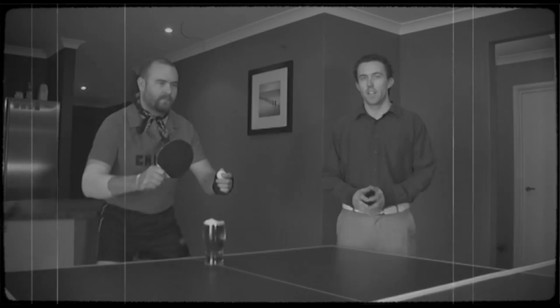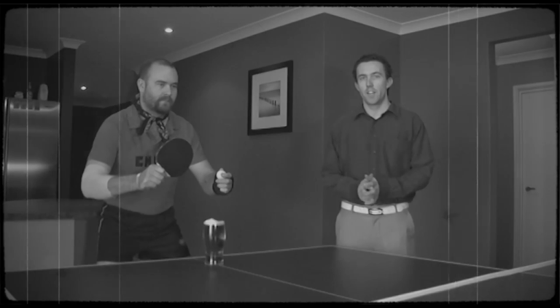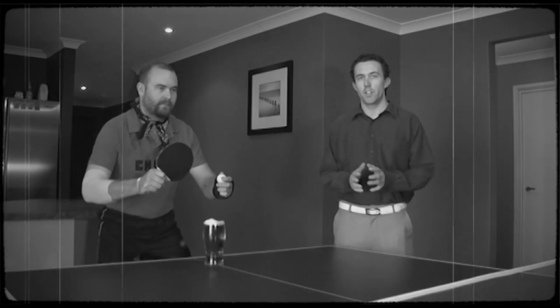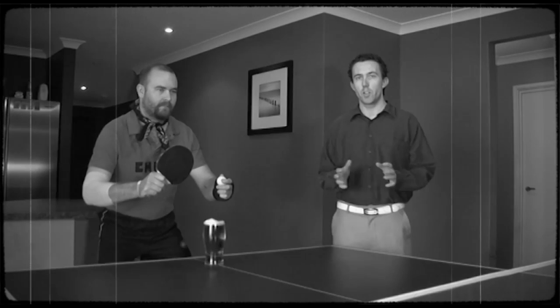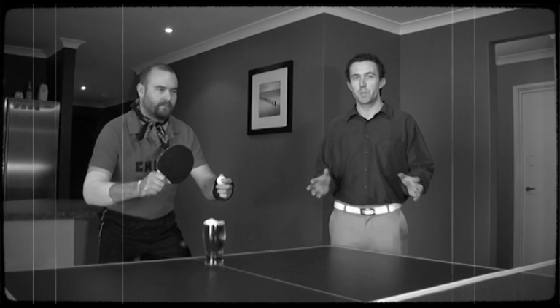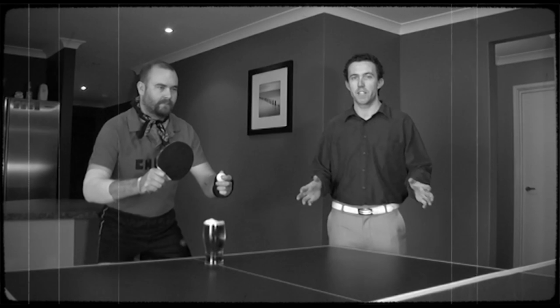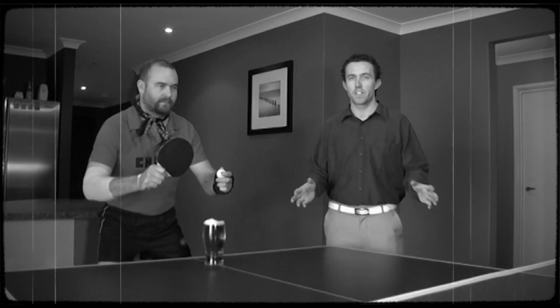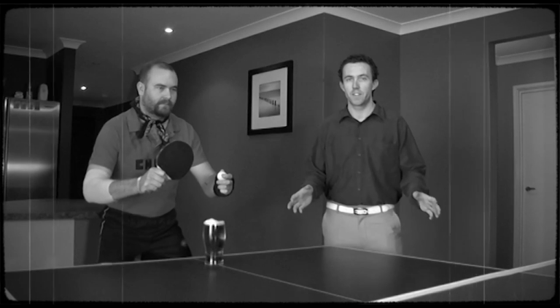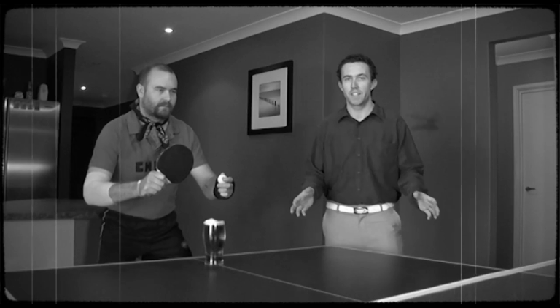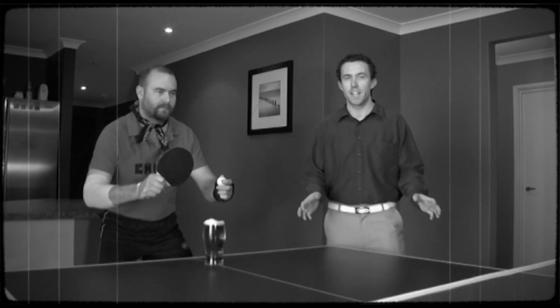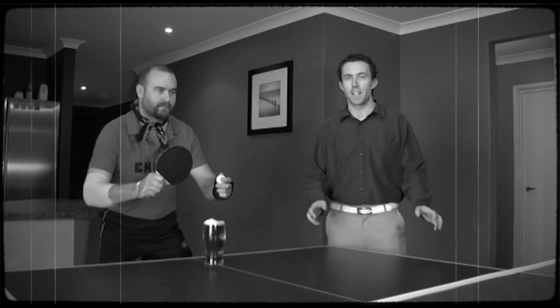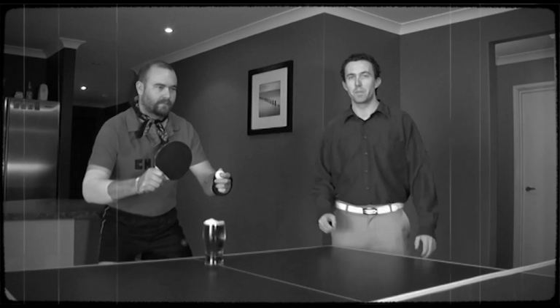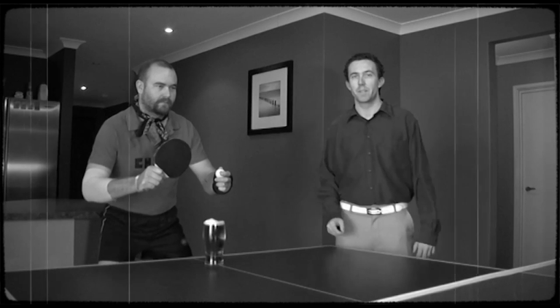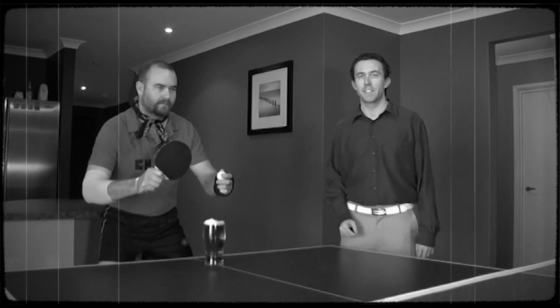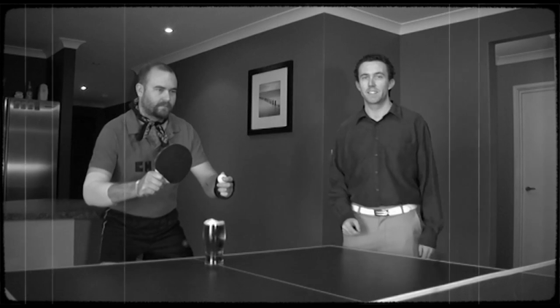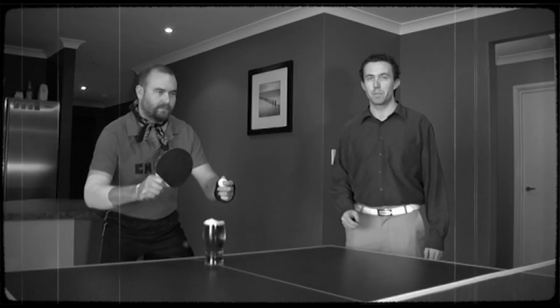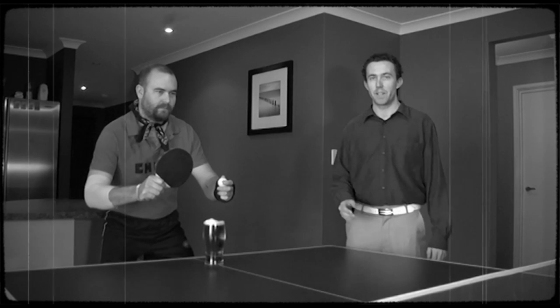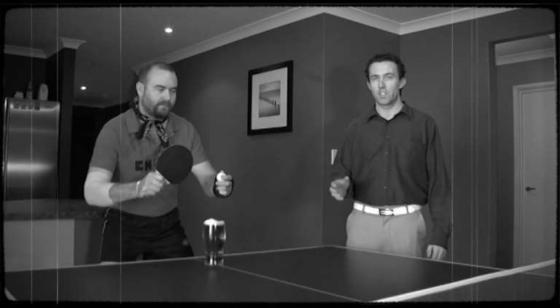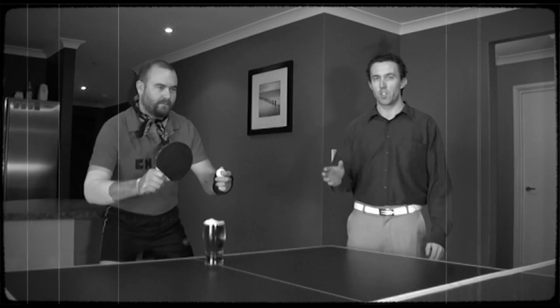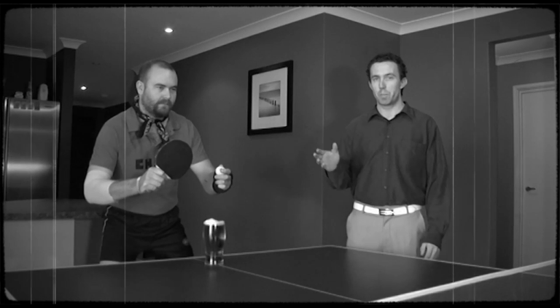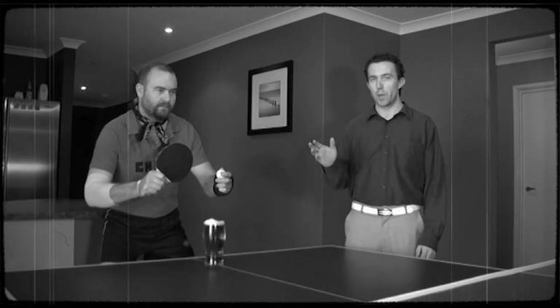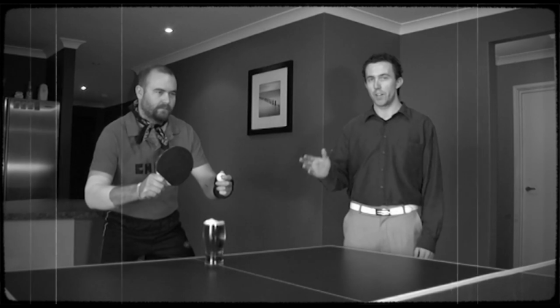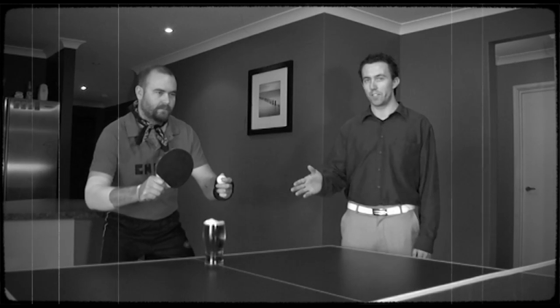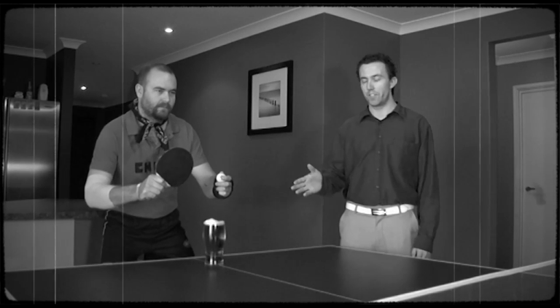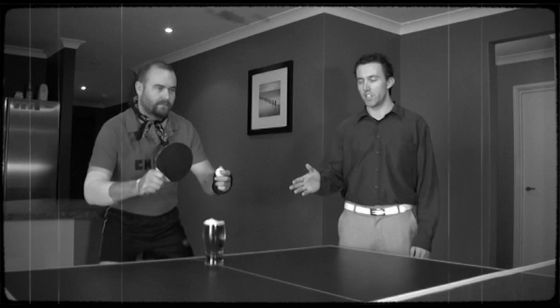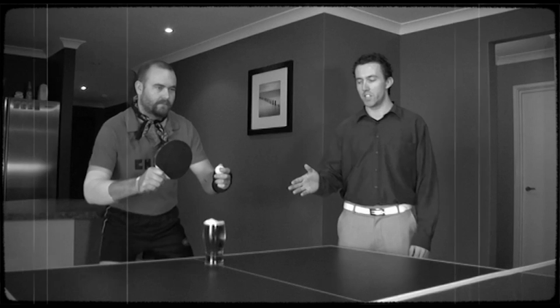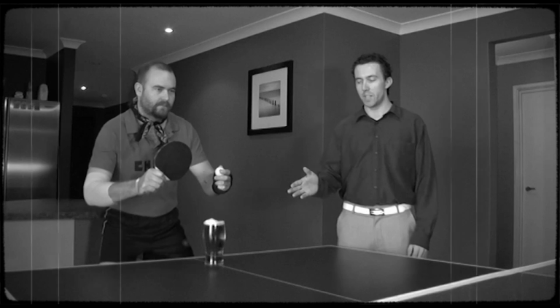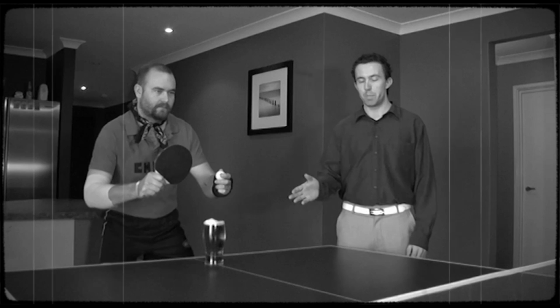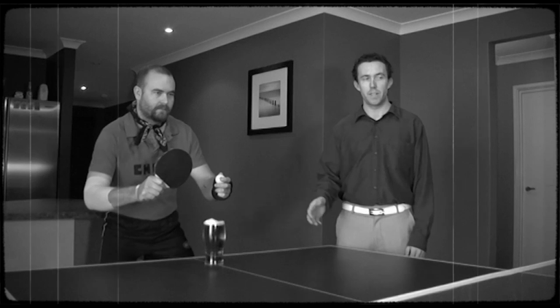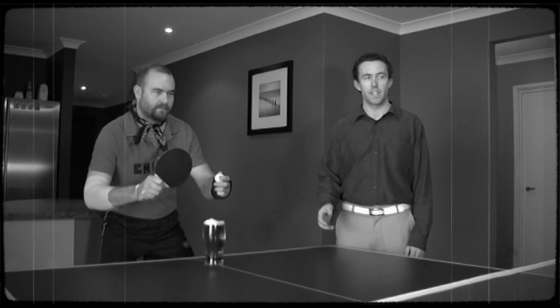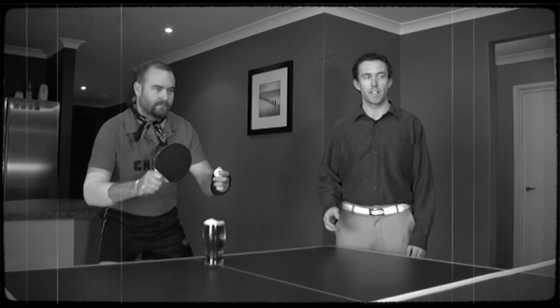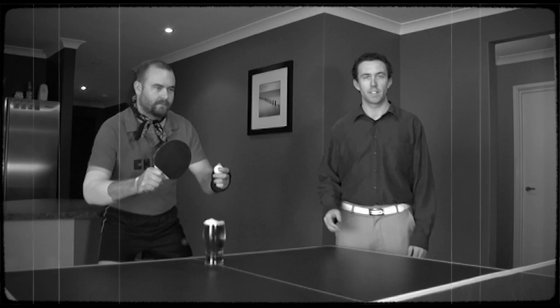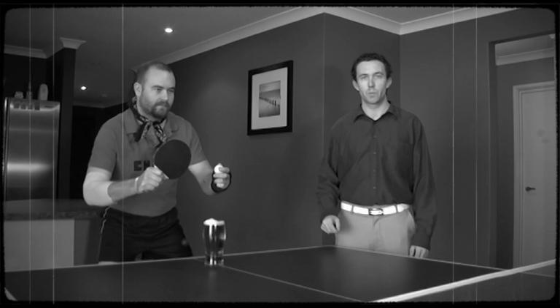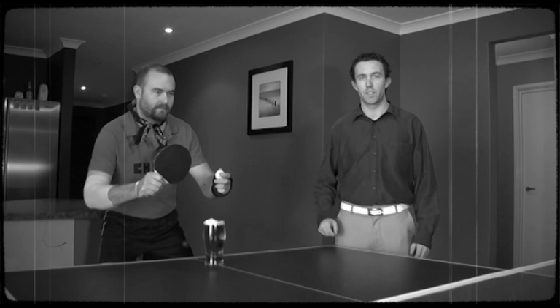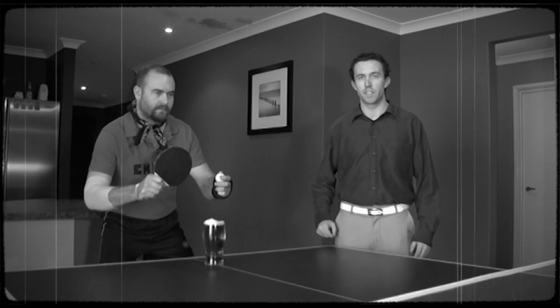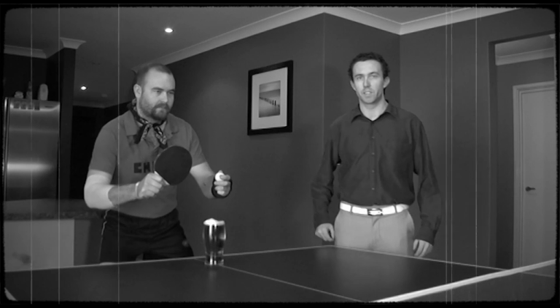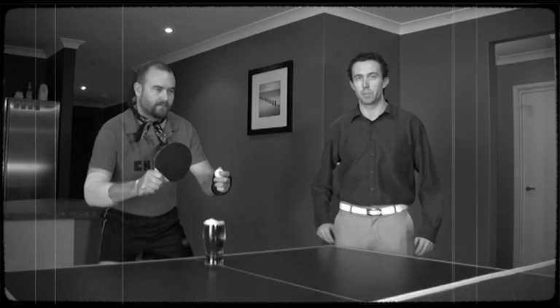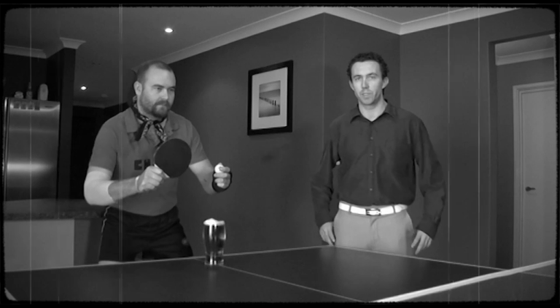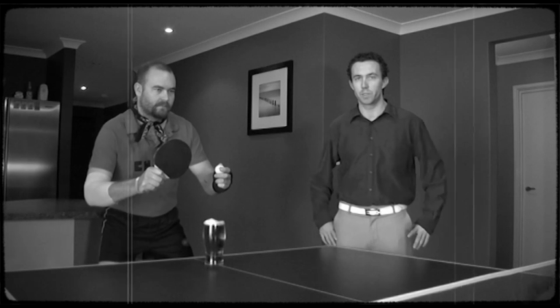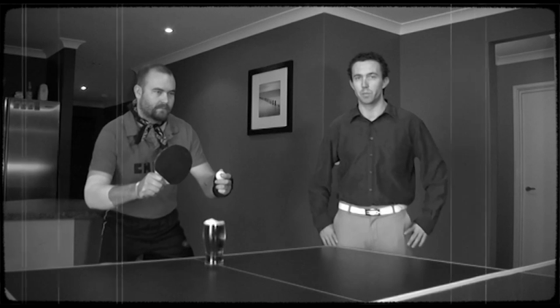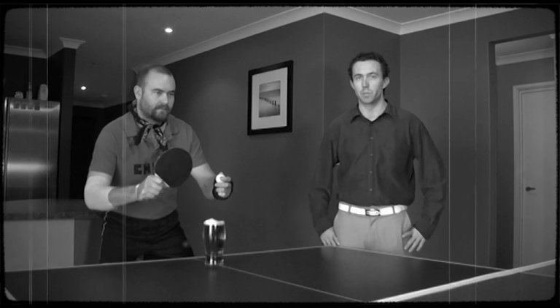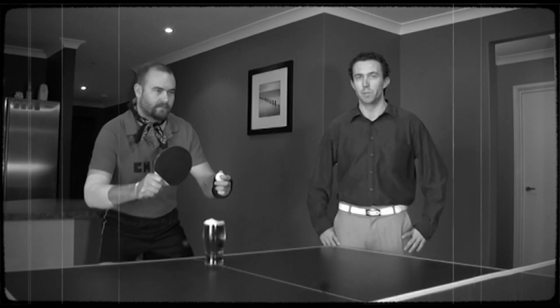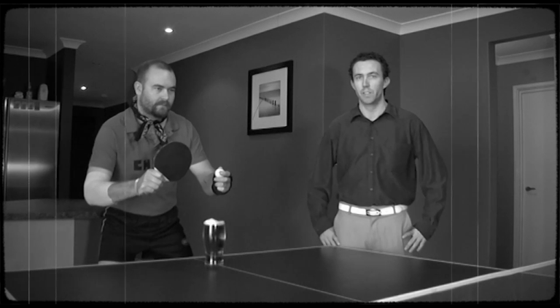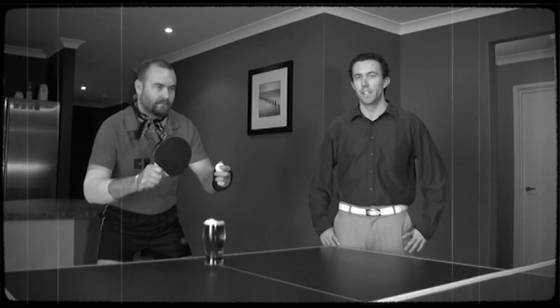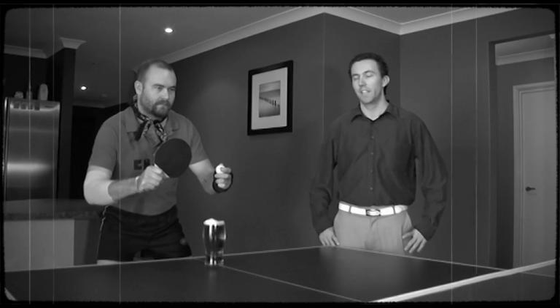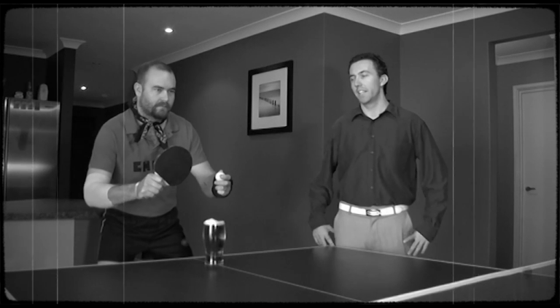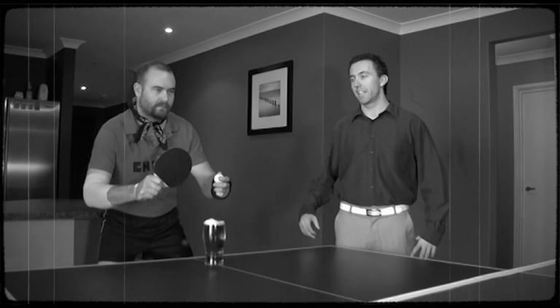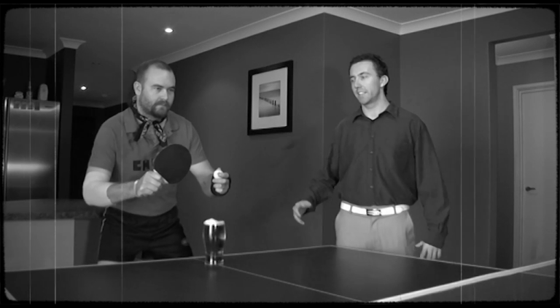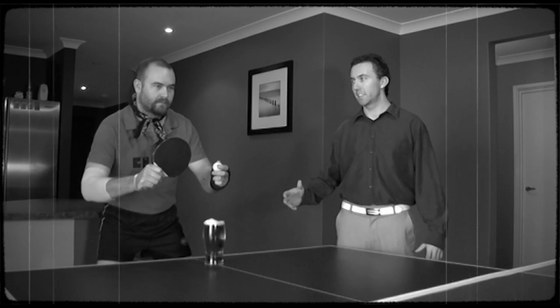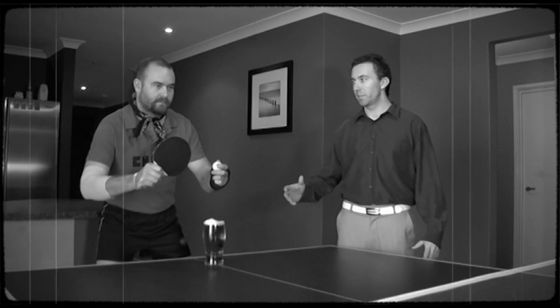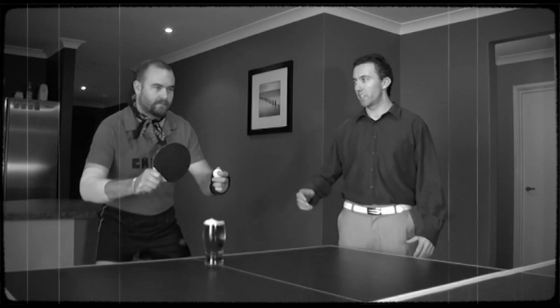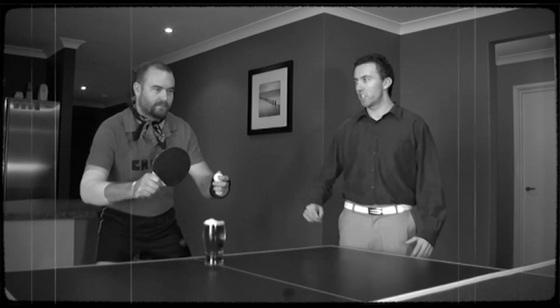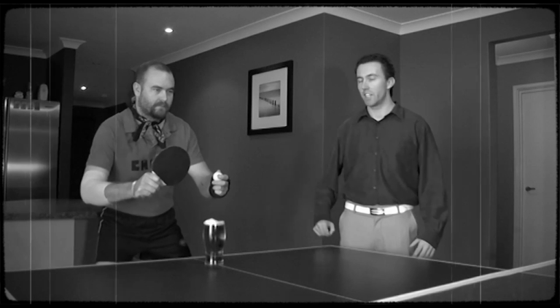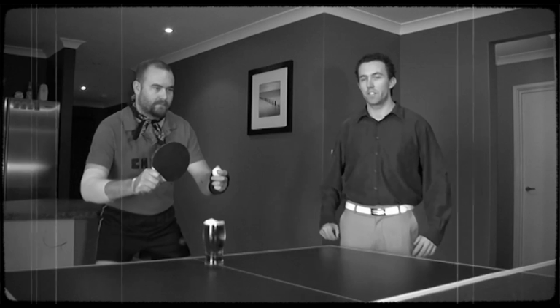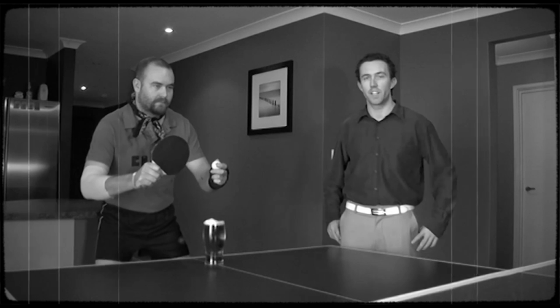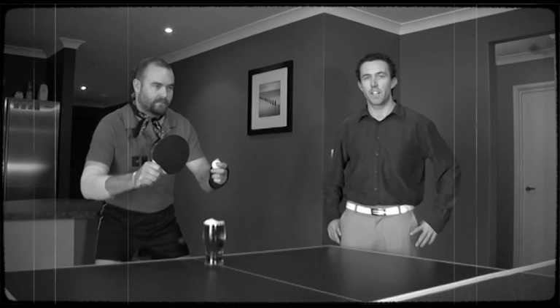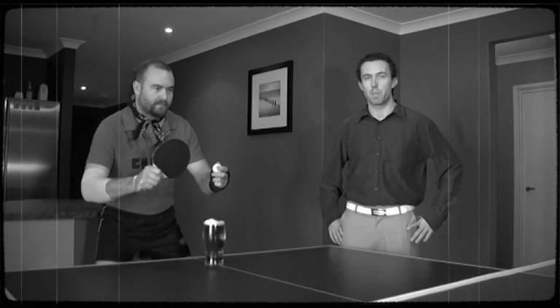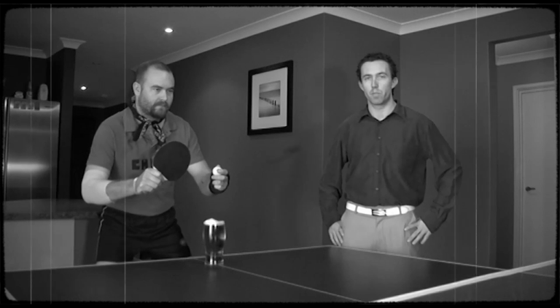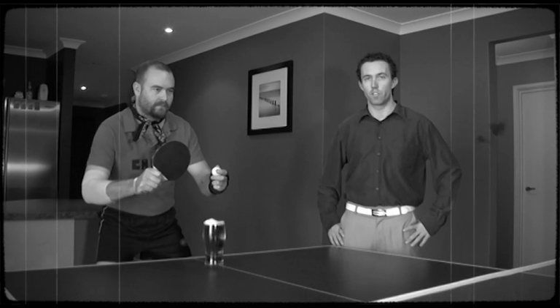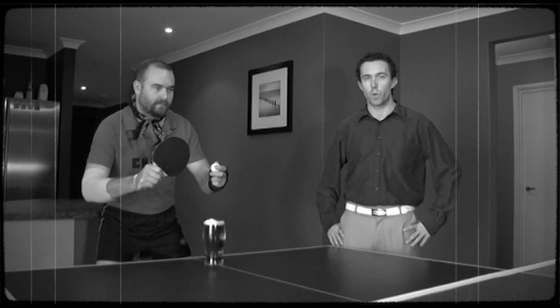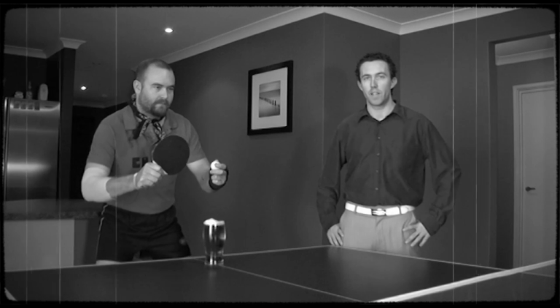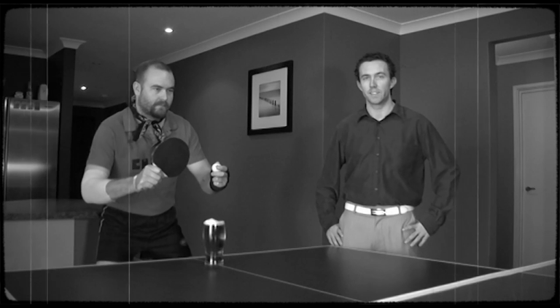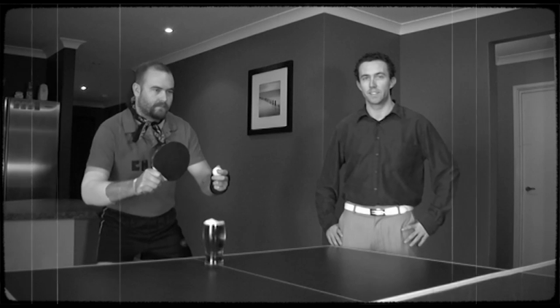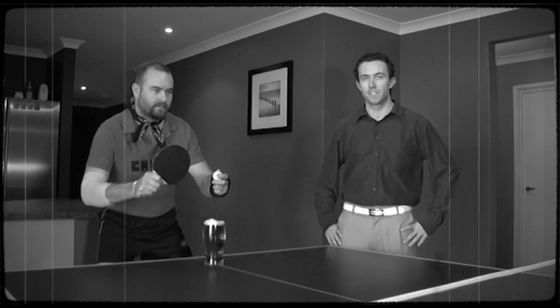The object of the game is to make your opponent finish their beer as quickly as possible. This can be achieved in a number of ways.